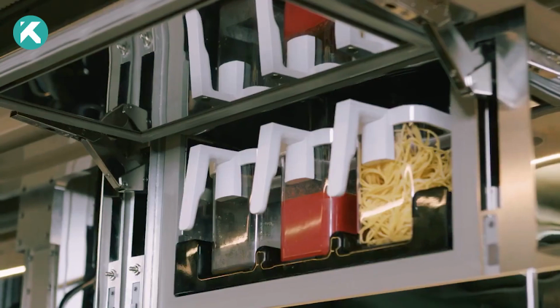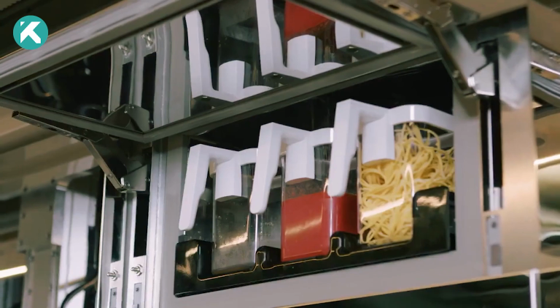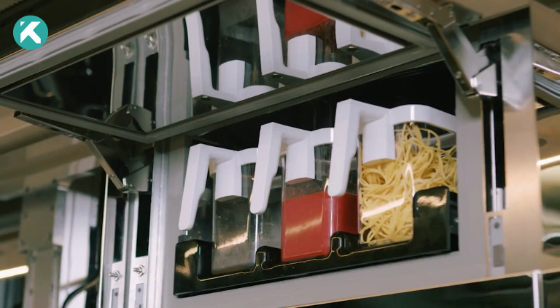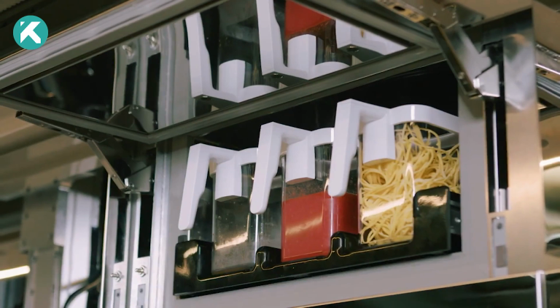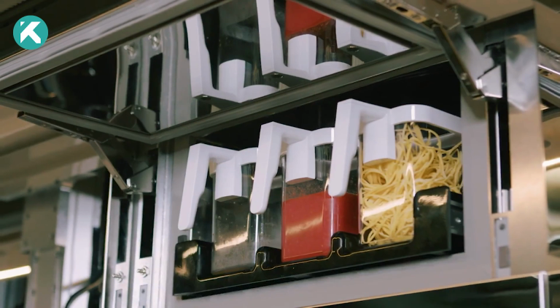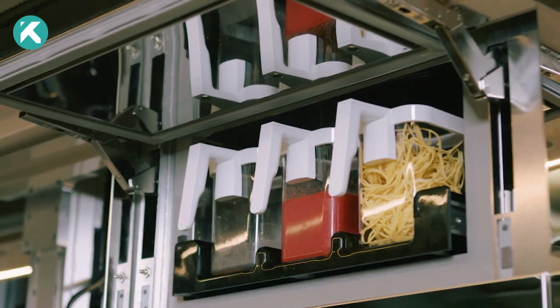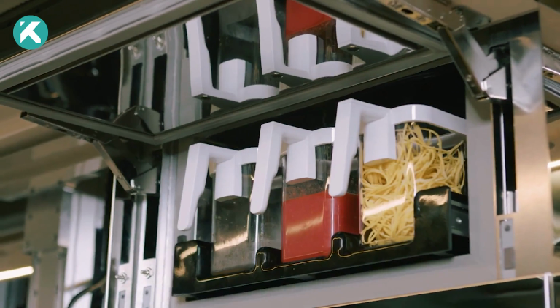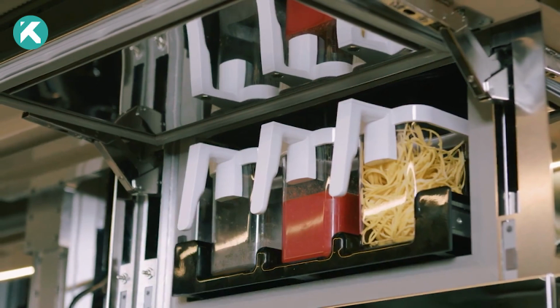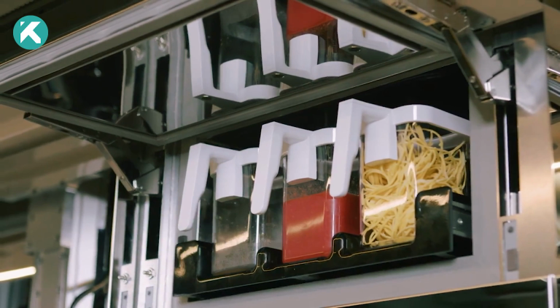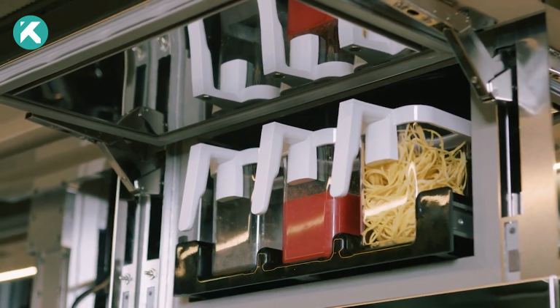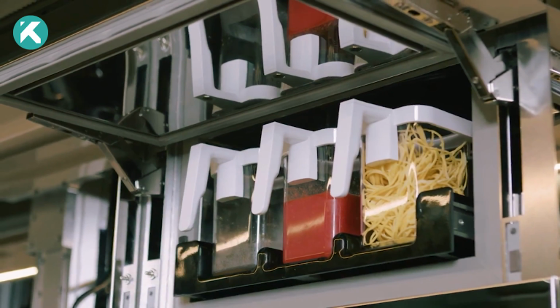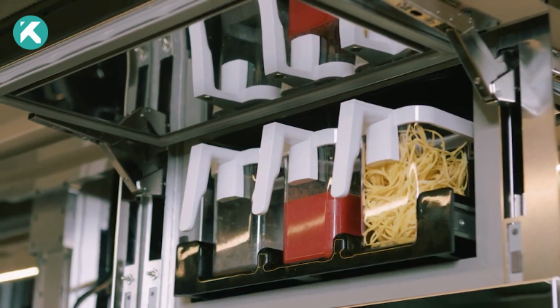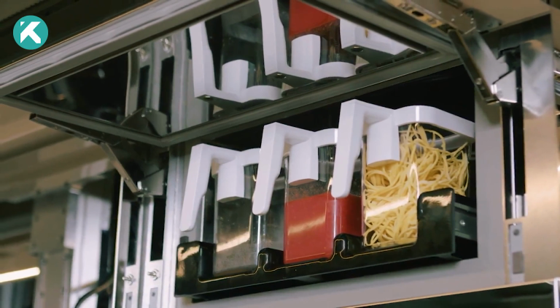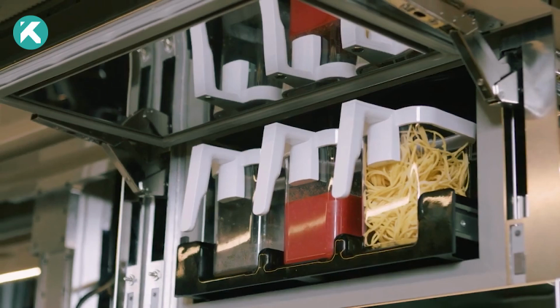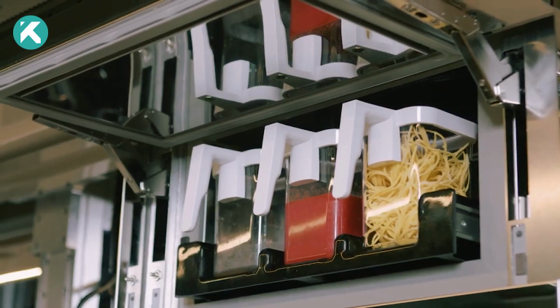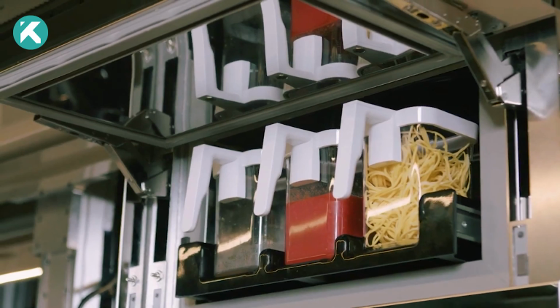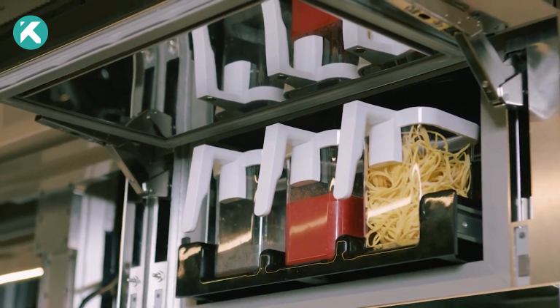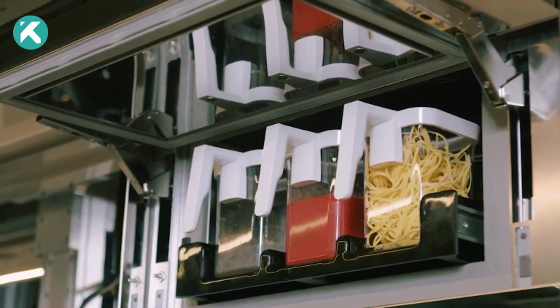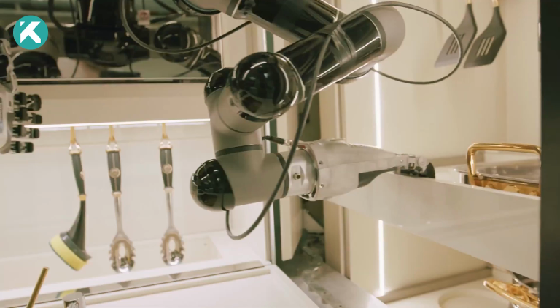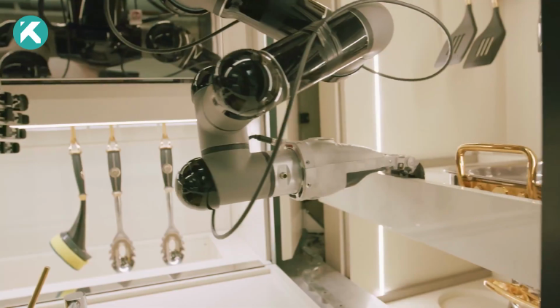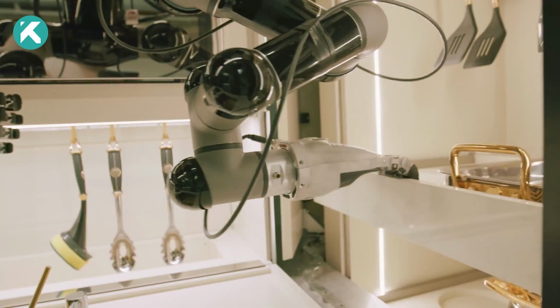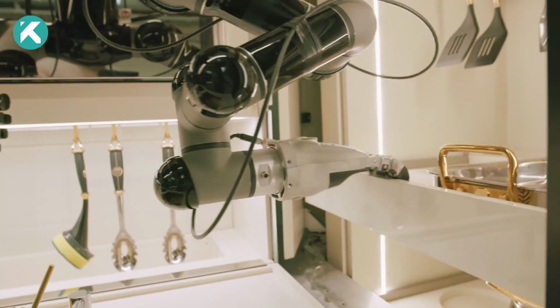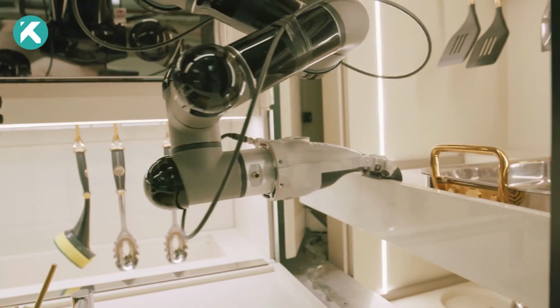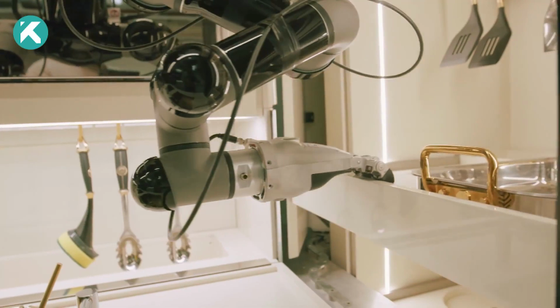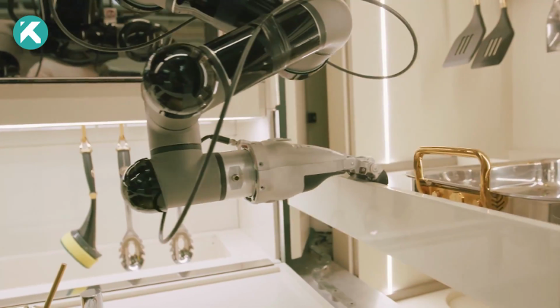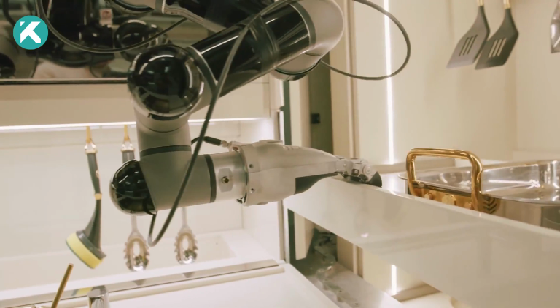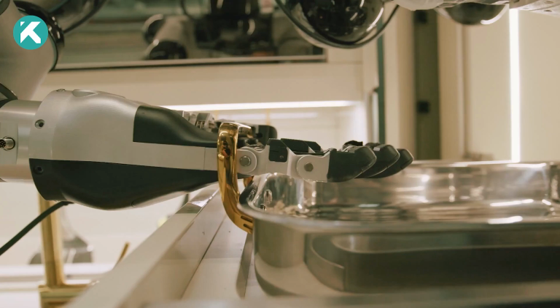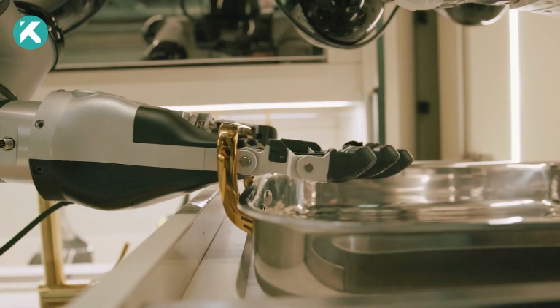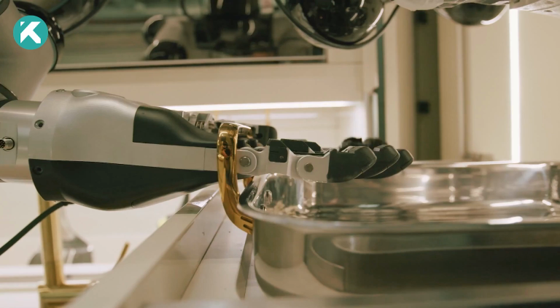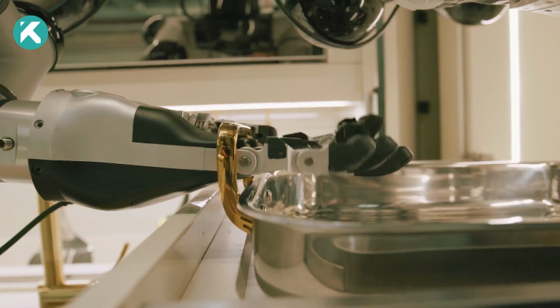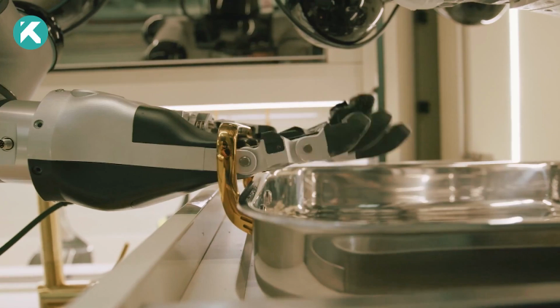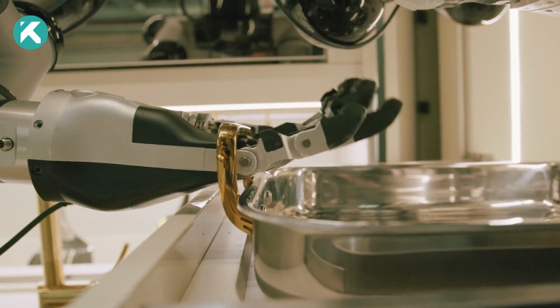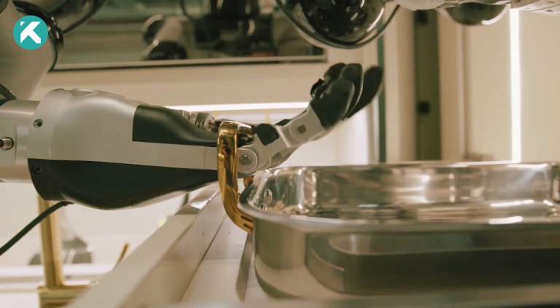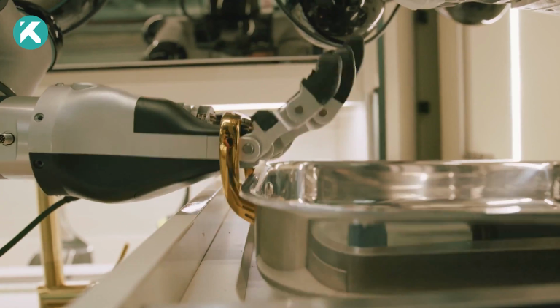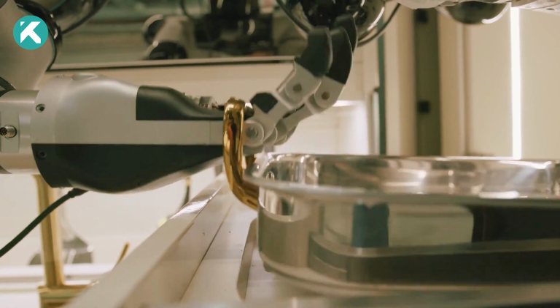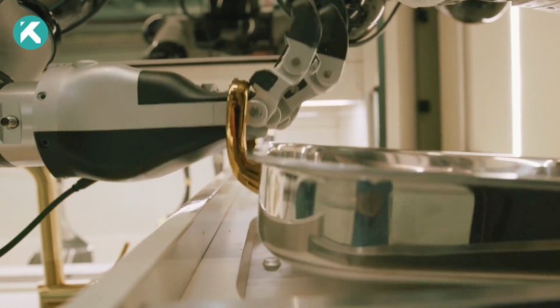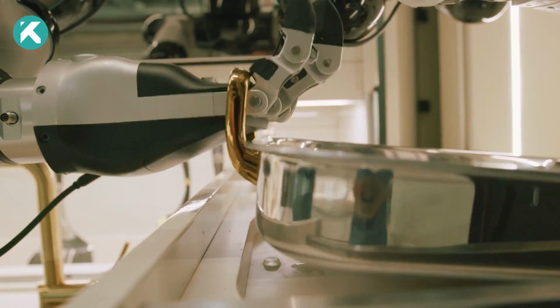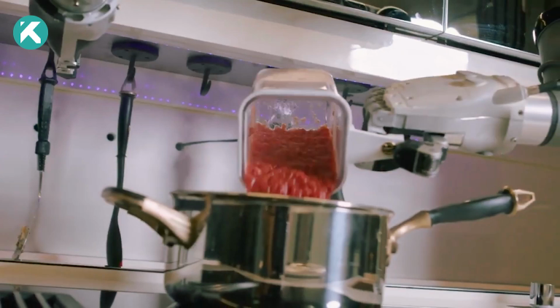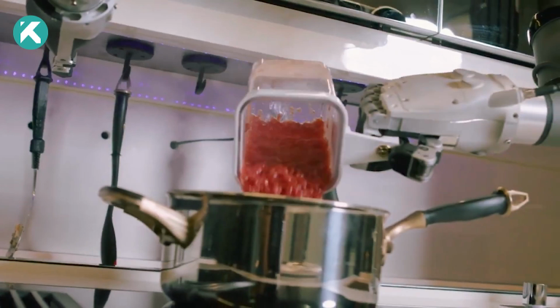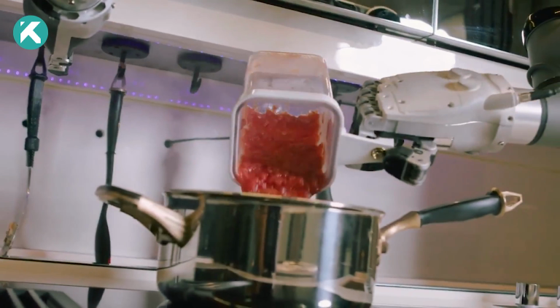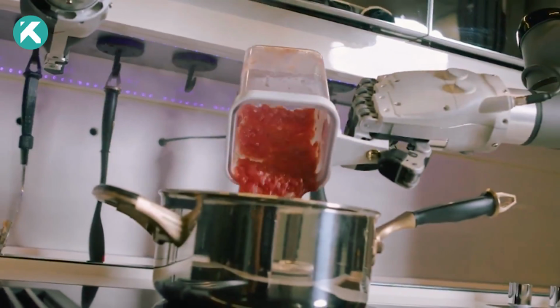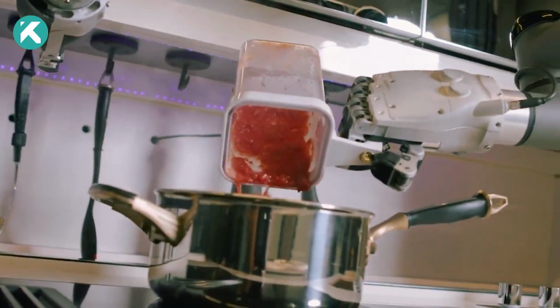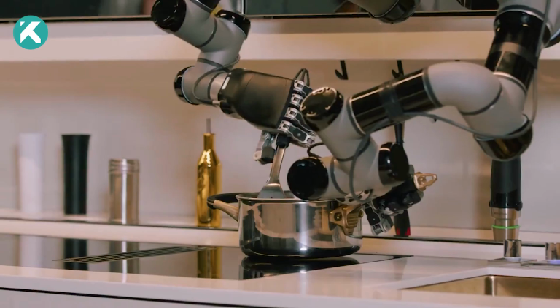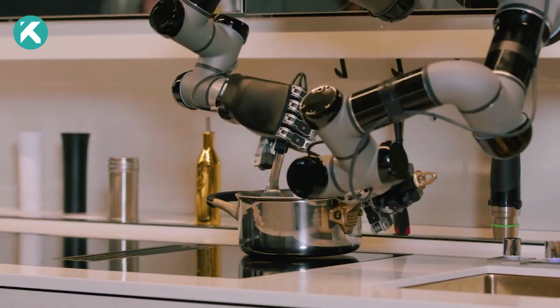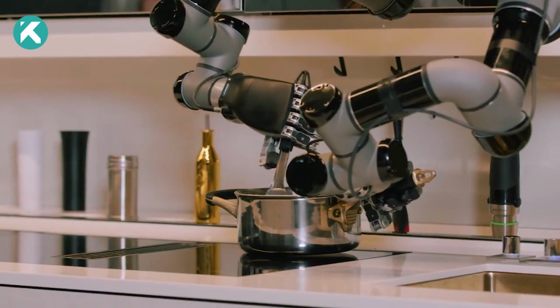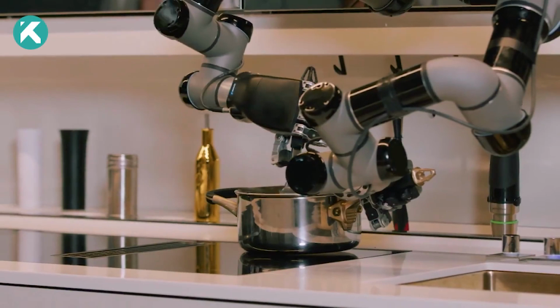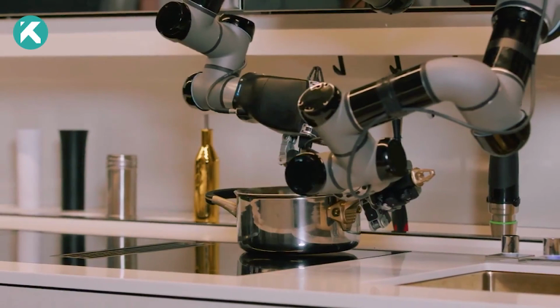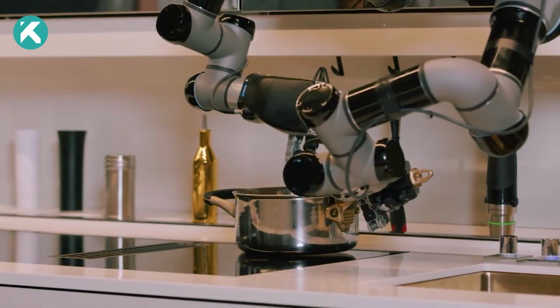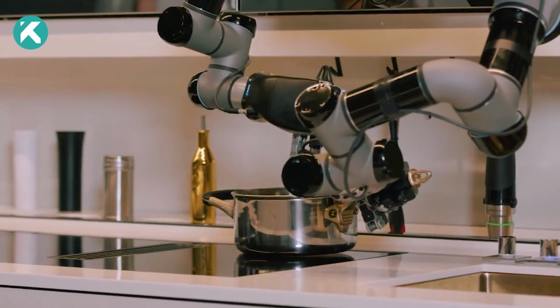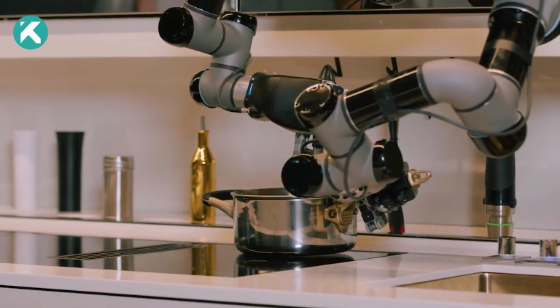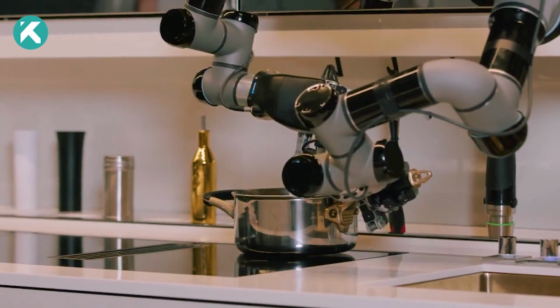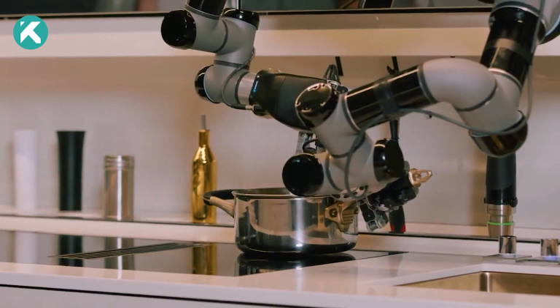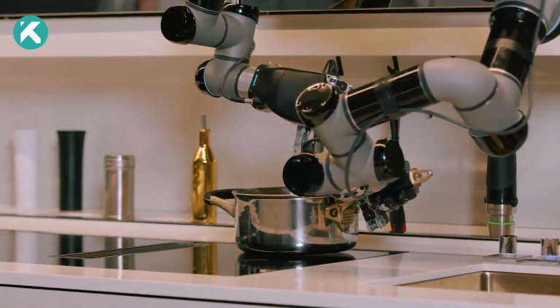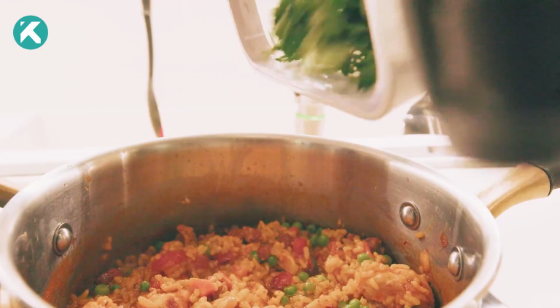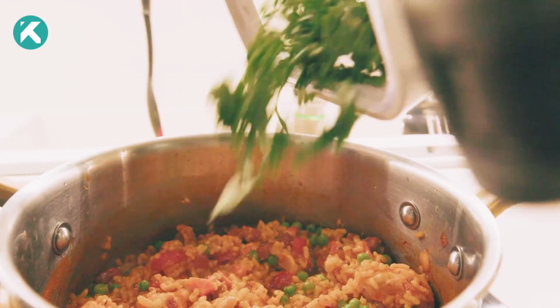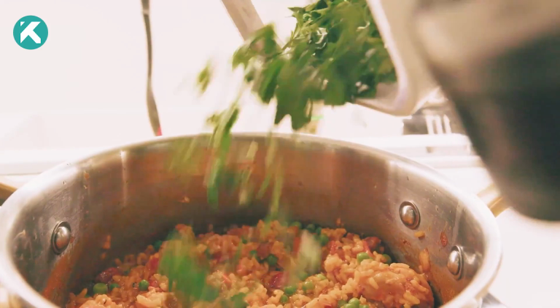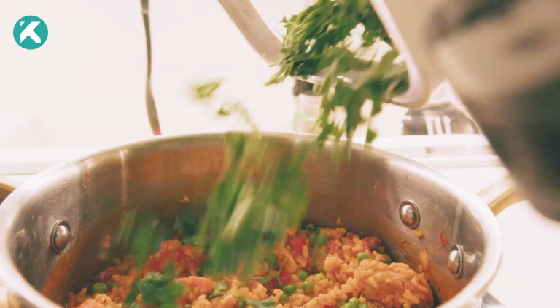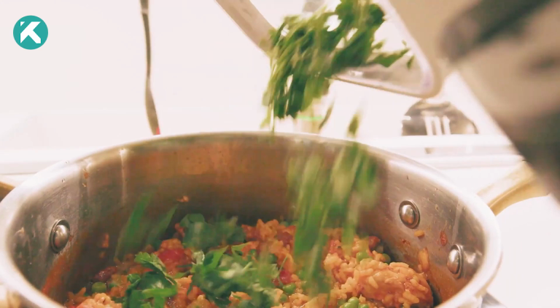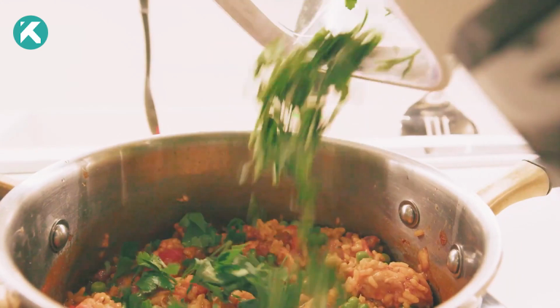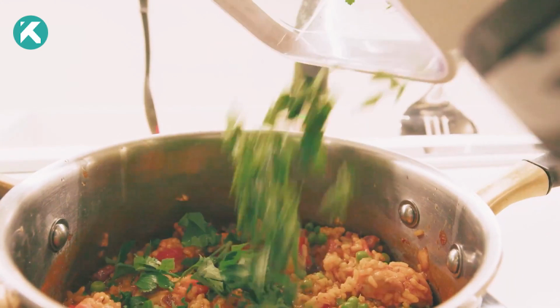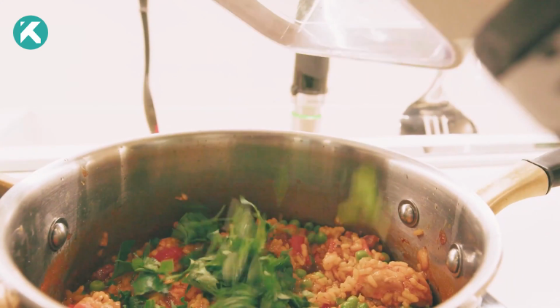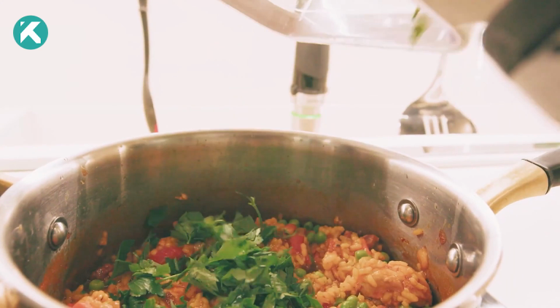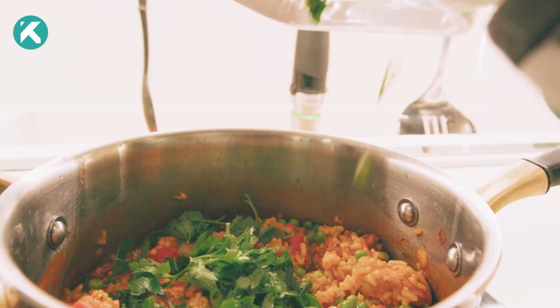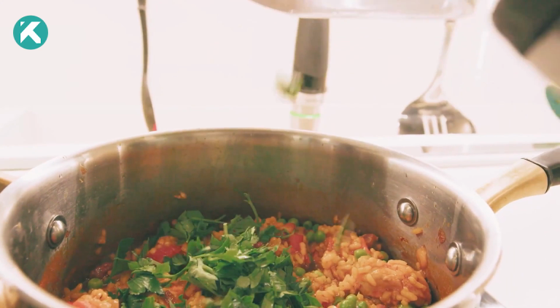The robotic arms are adept at retrieving ingredients from overhead fridge units, fetching pans and utensils, pouring, mixing, and even plating dishes.